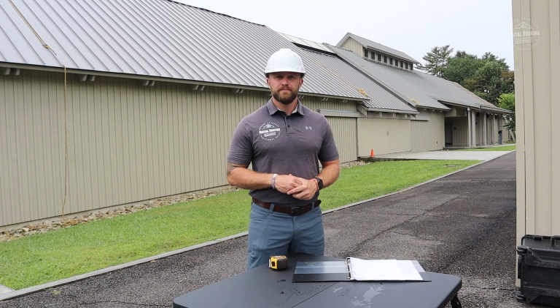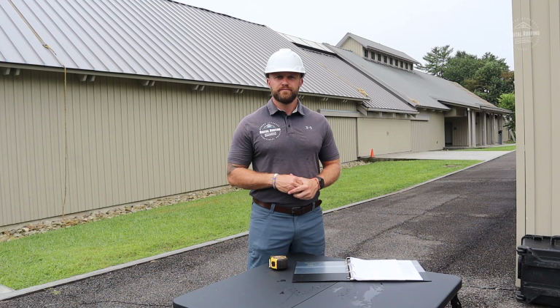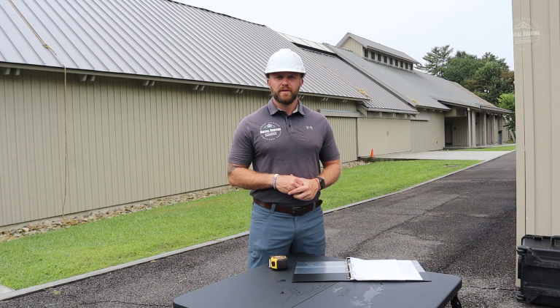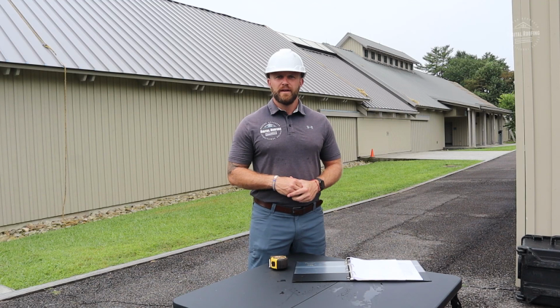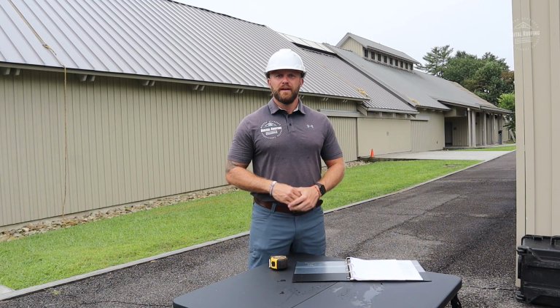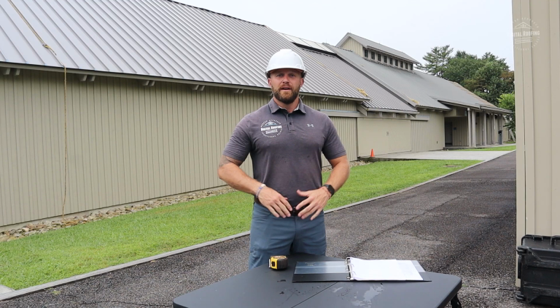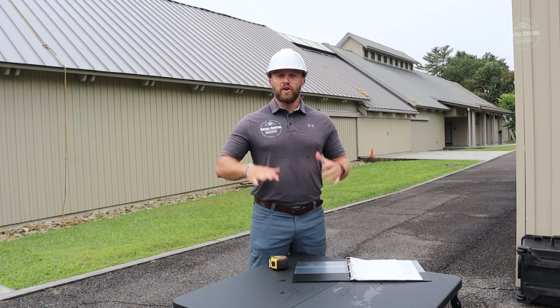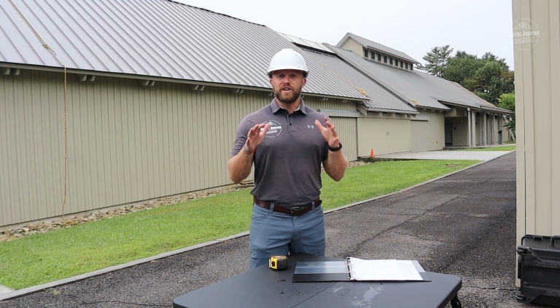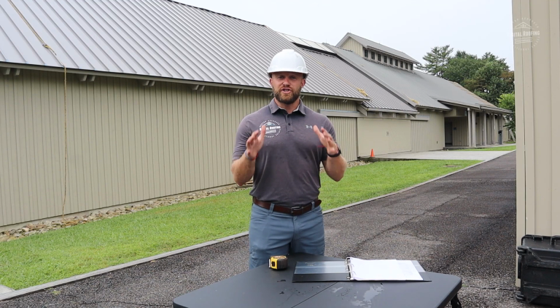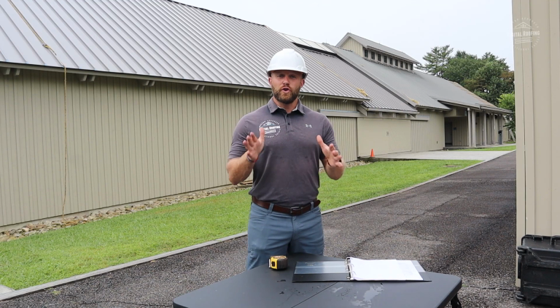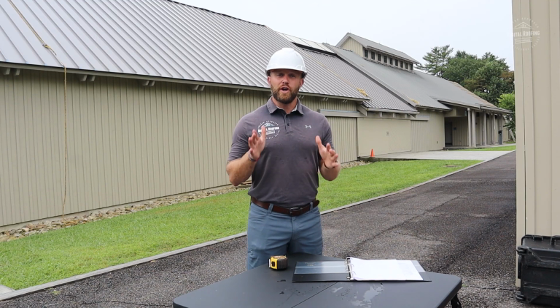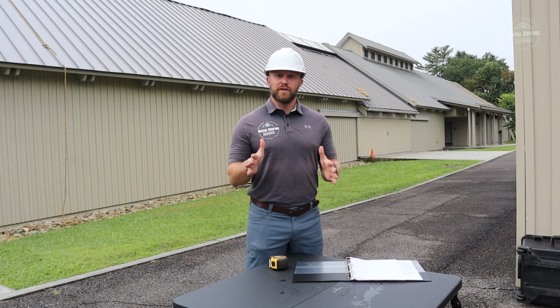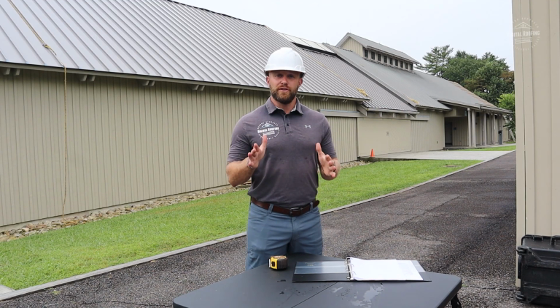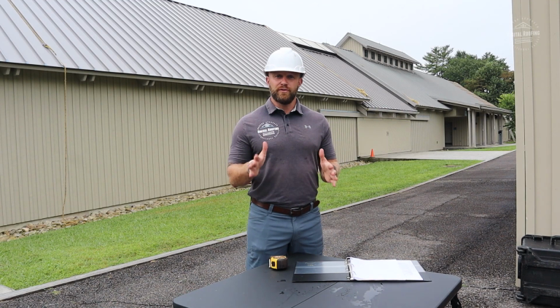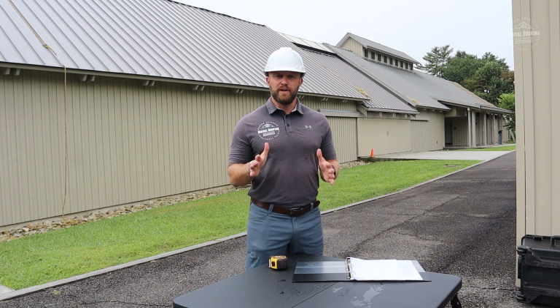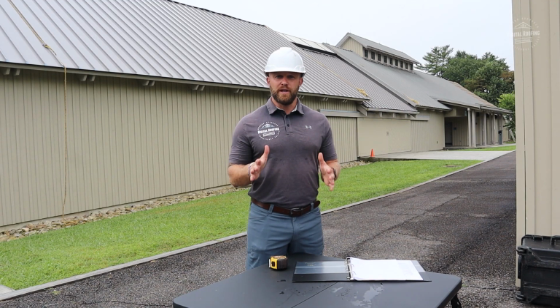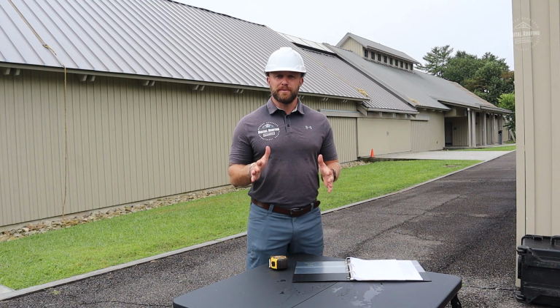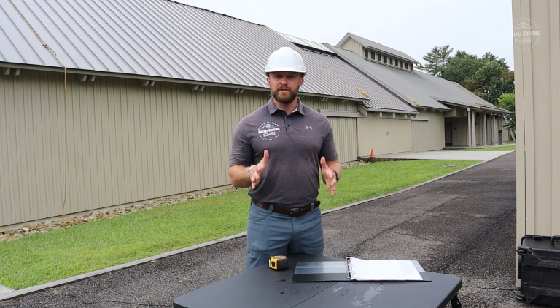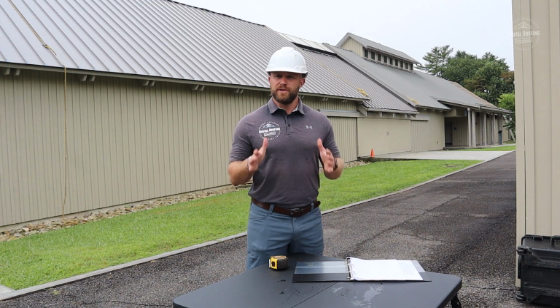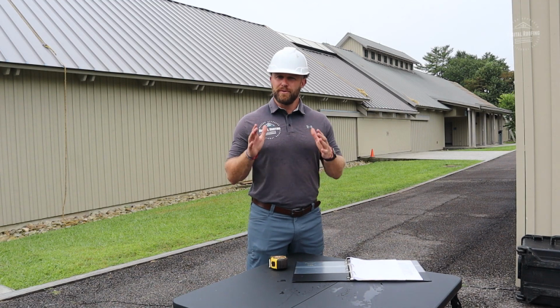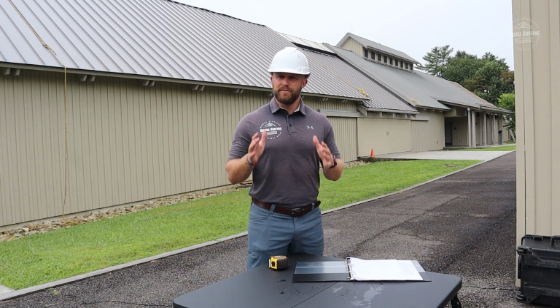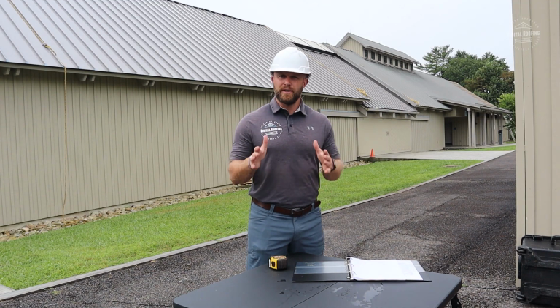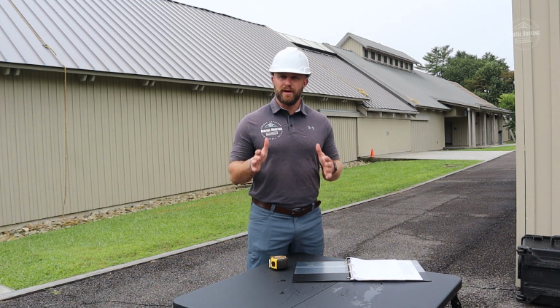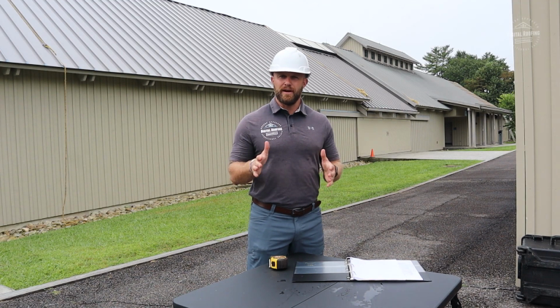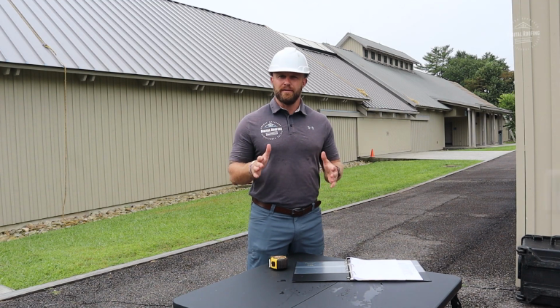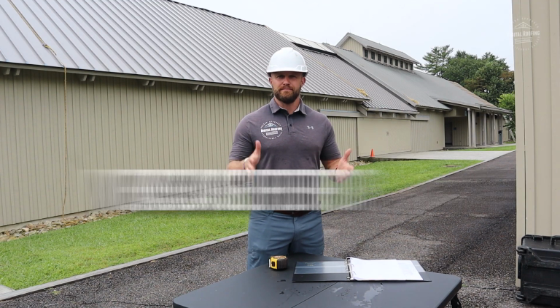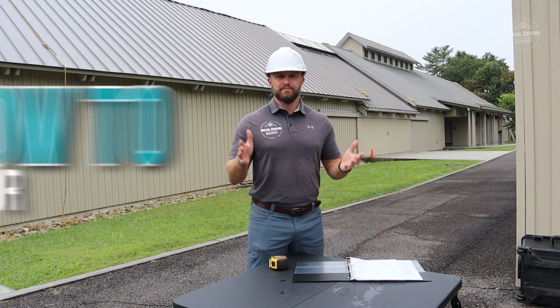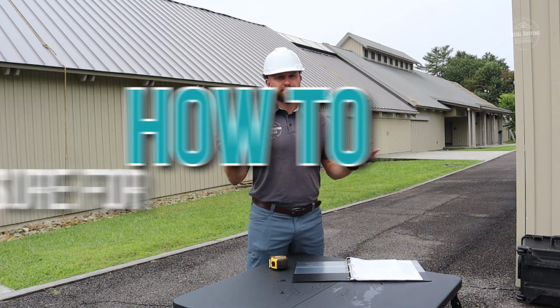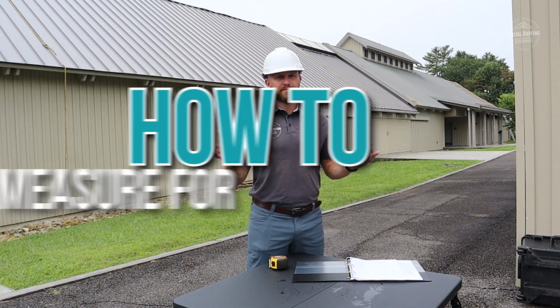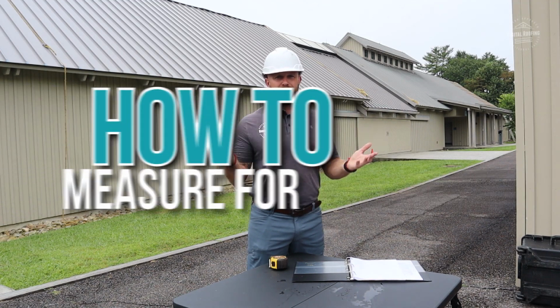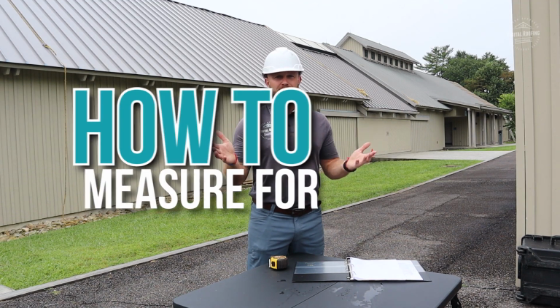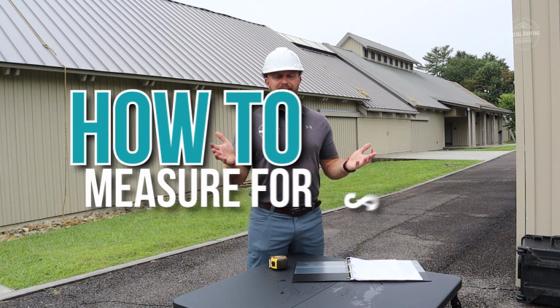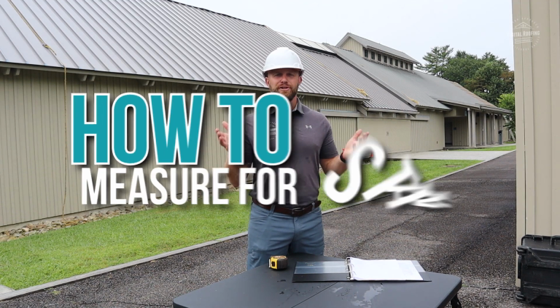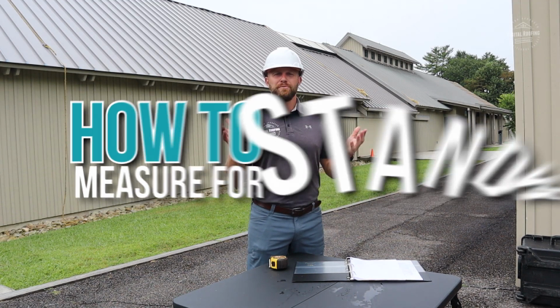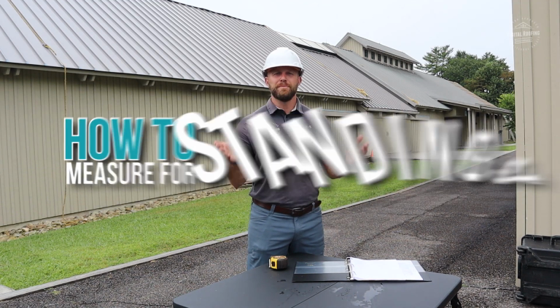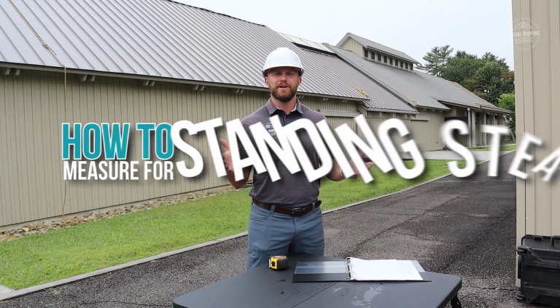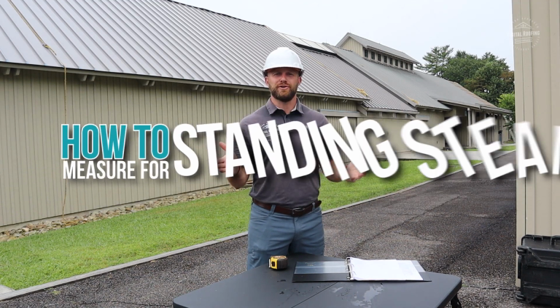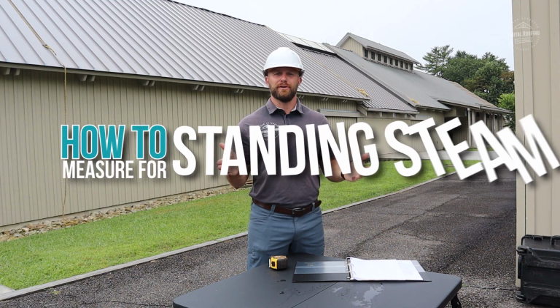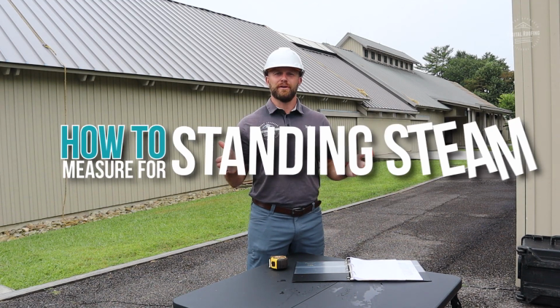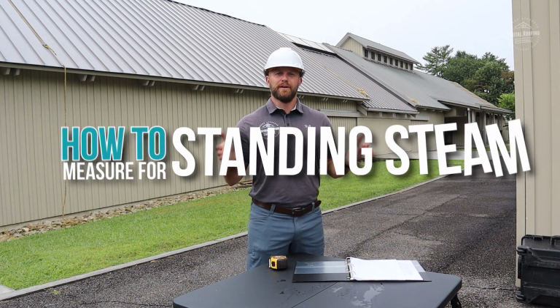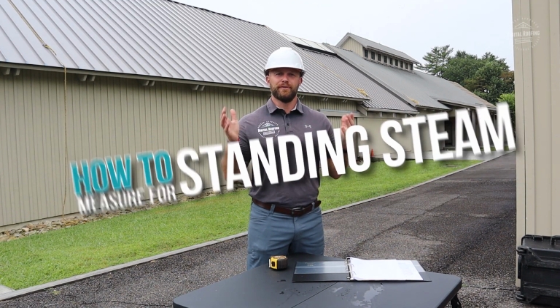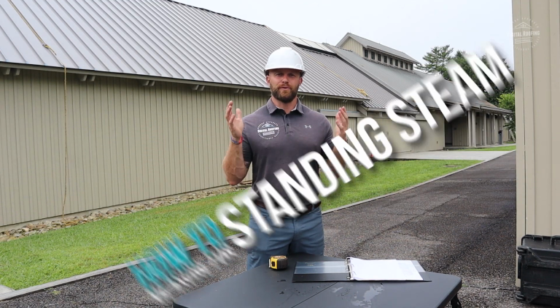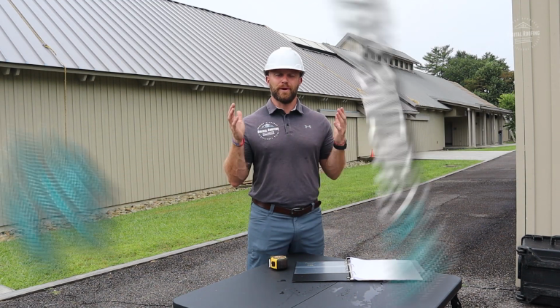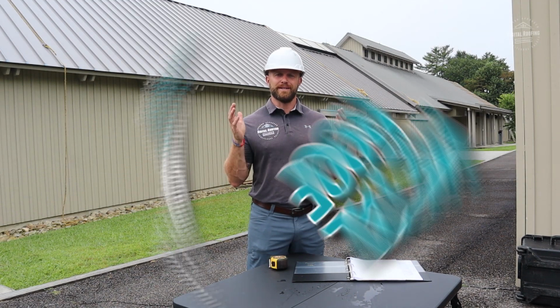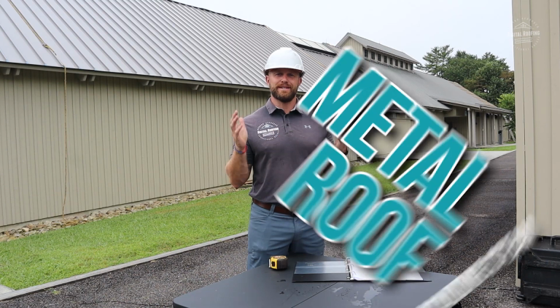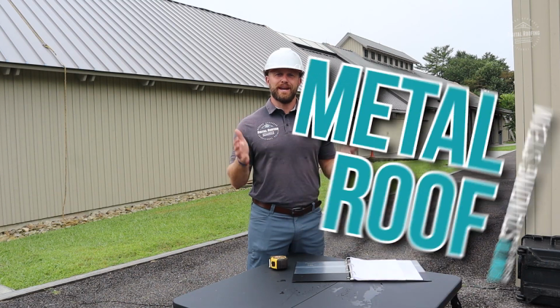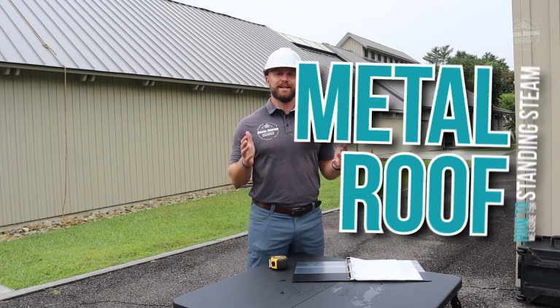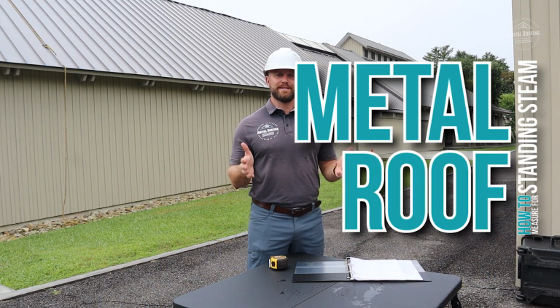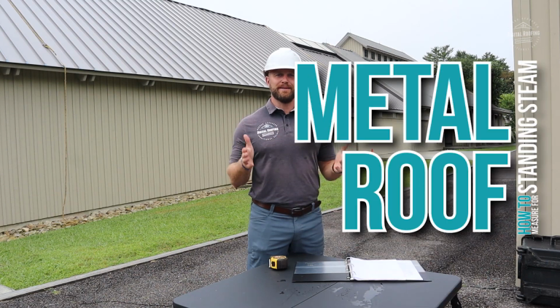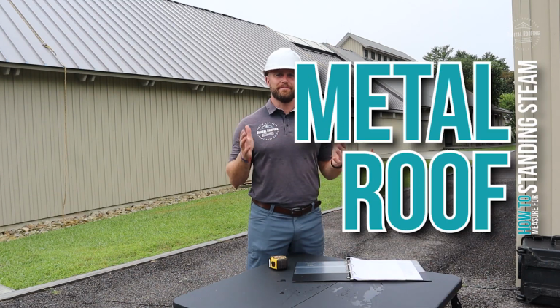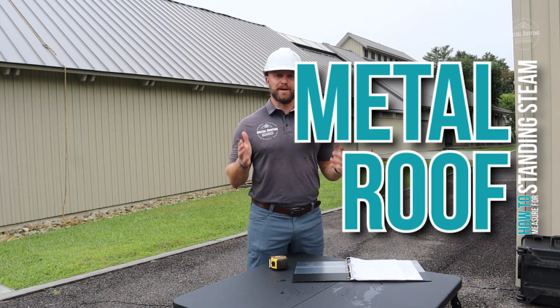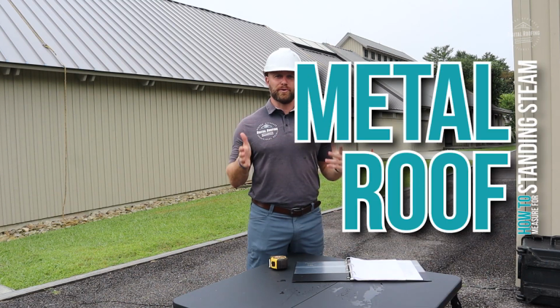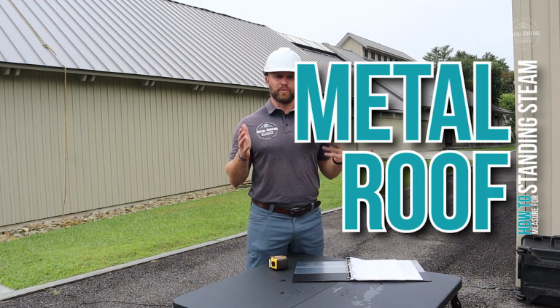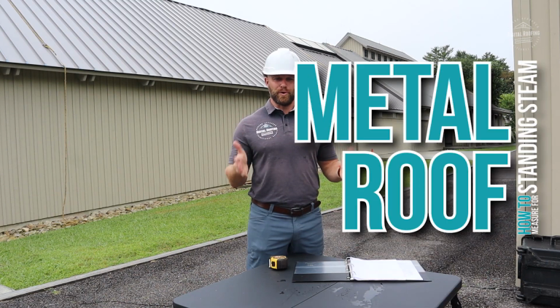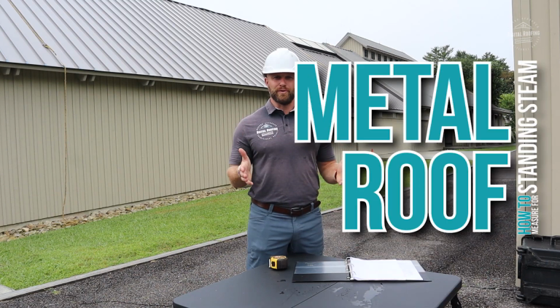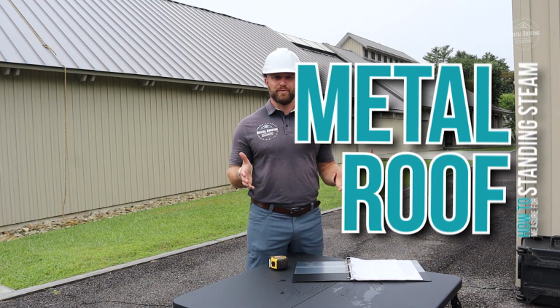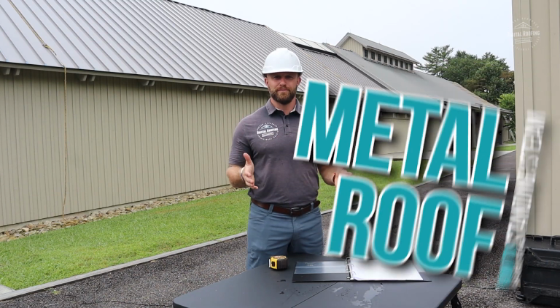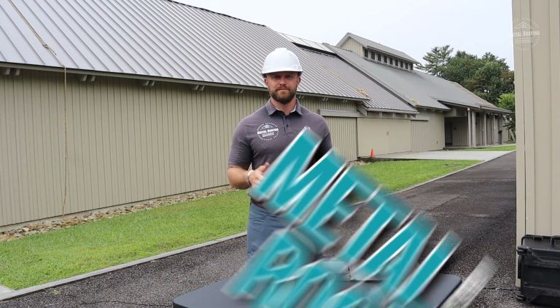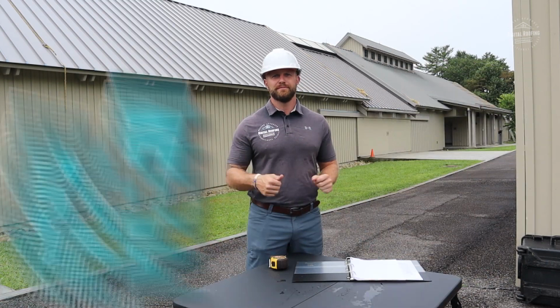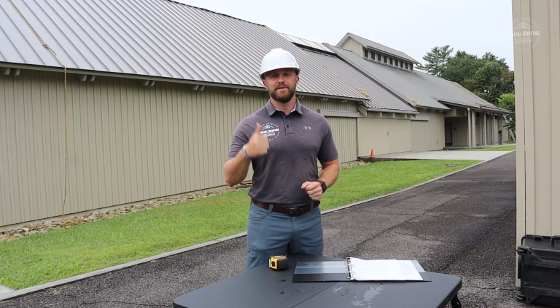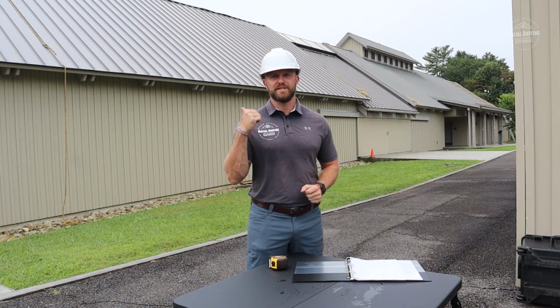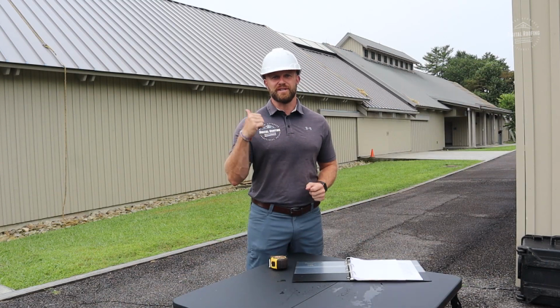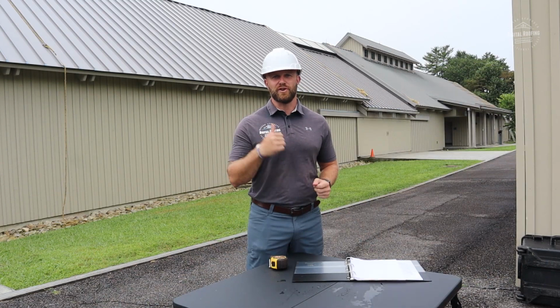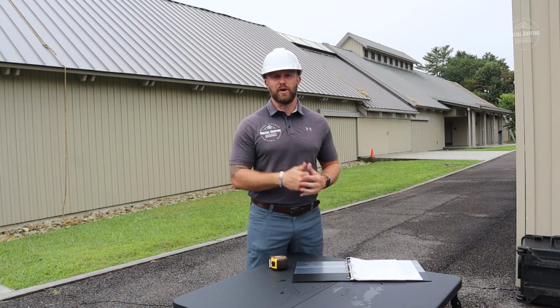You clicked on this video because you want to figure out how to measure for a standing seam metal roof. Let's get started.